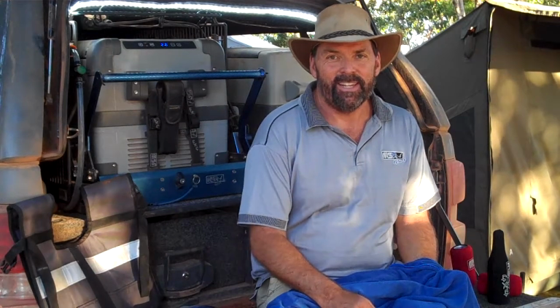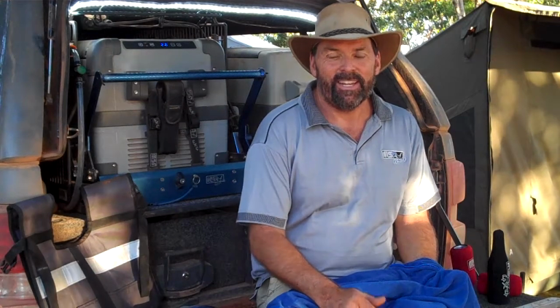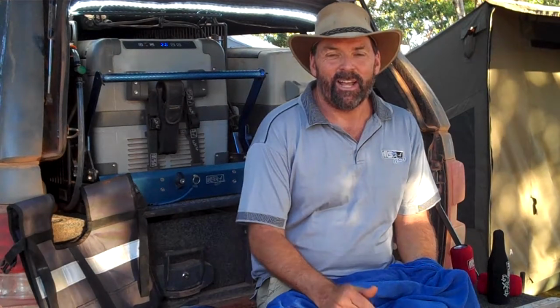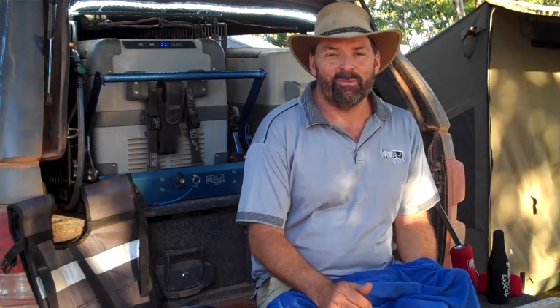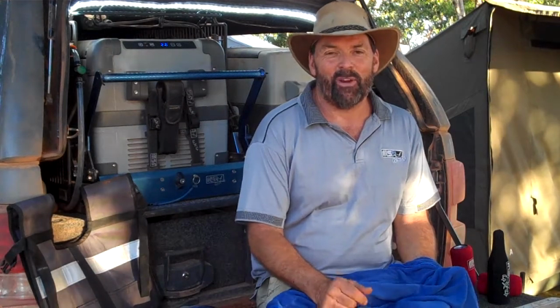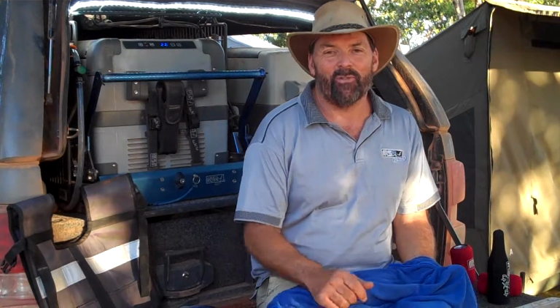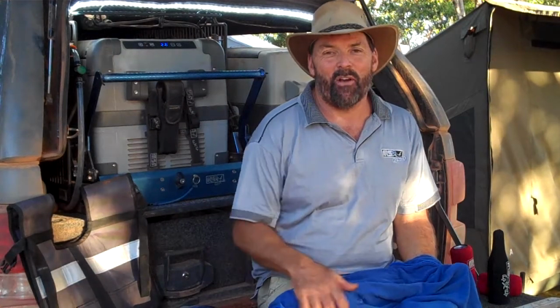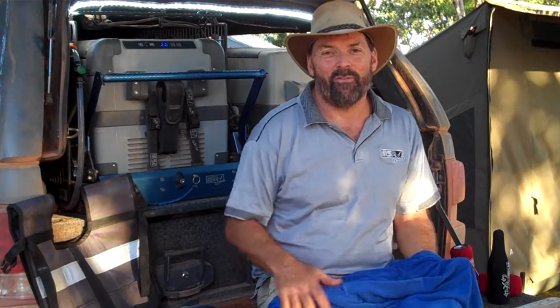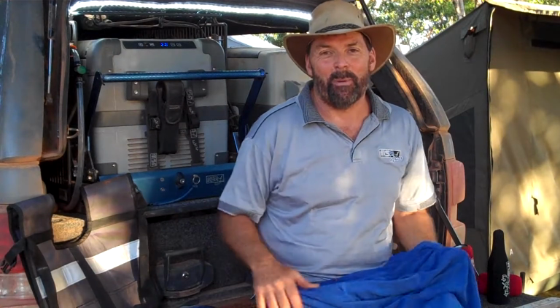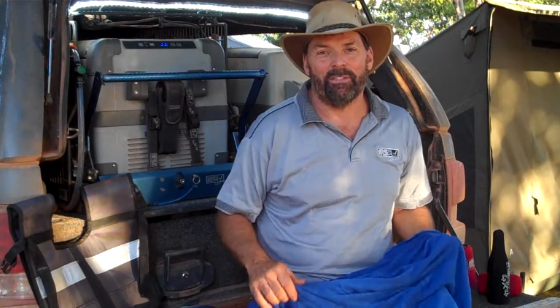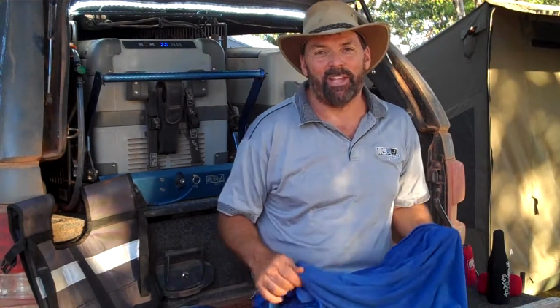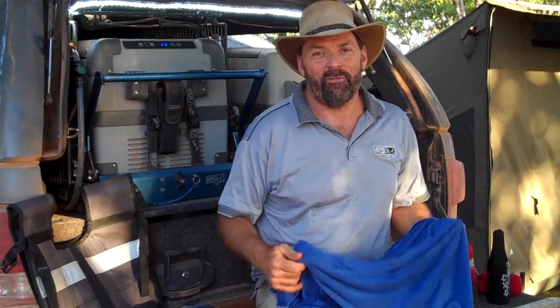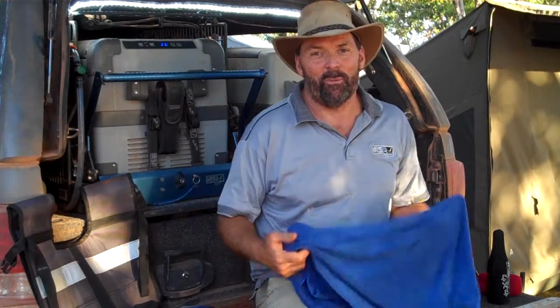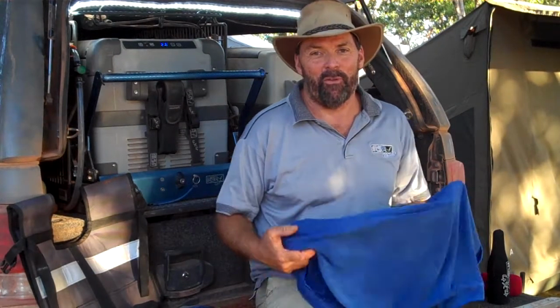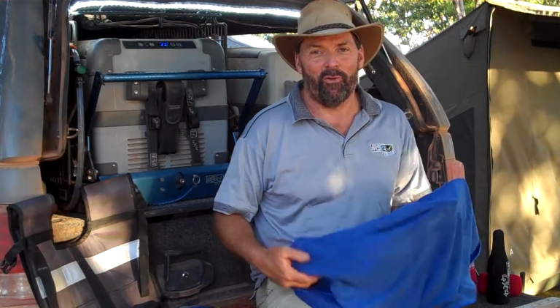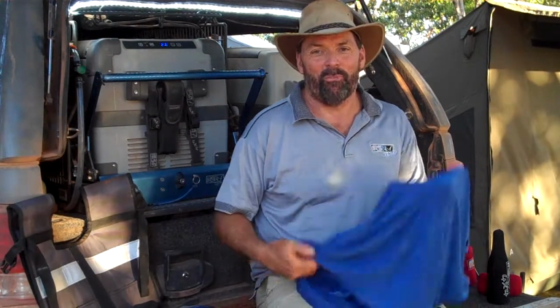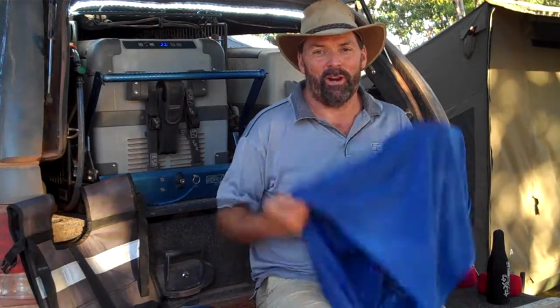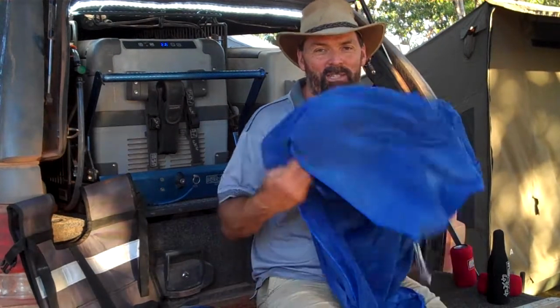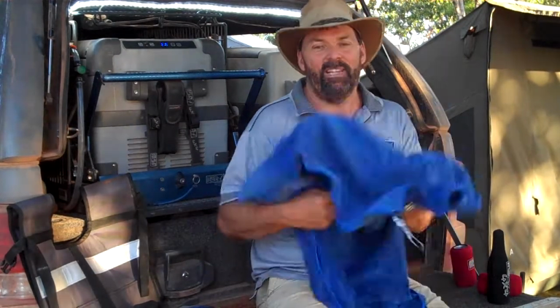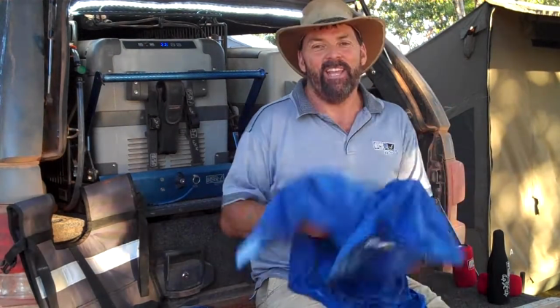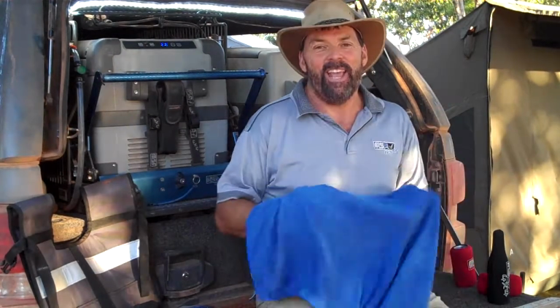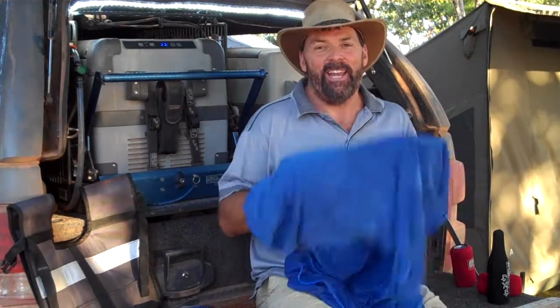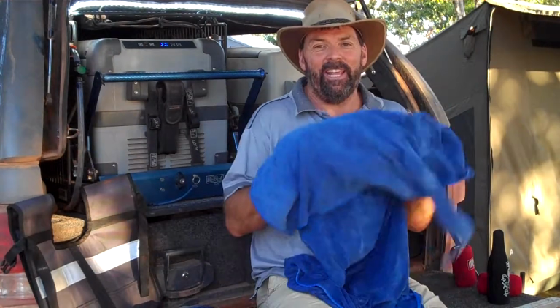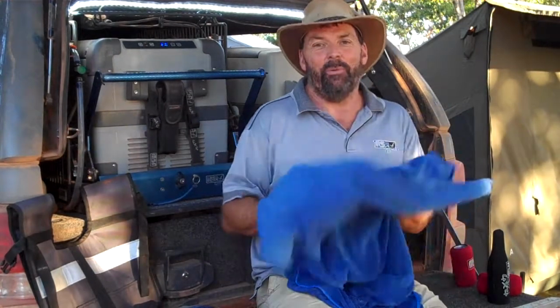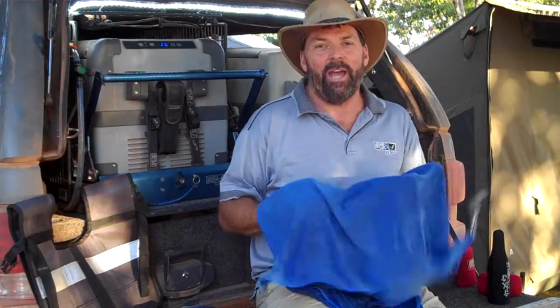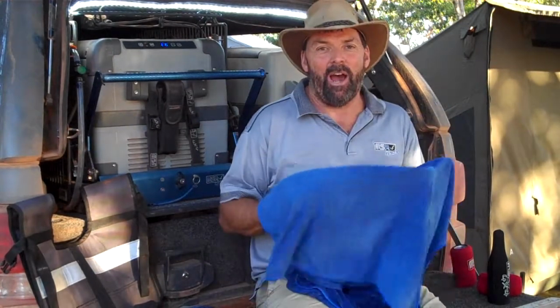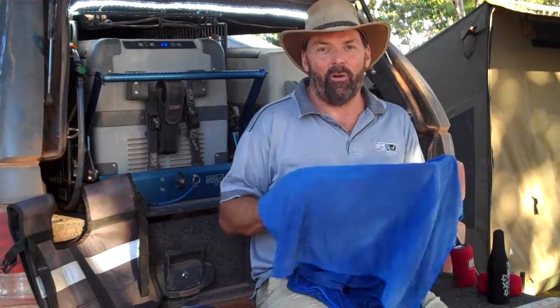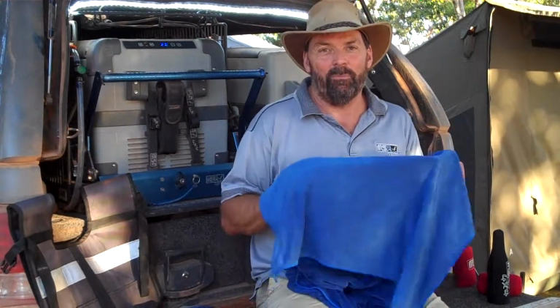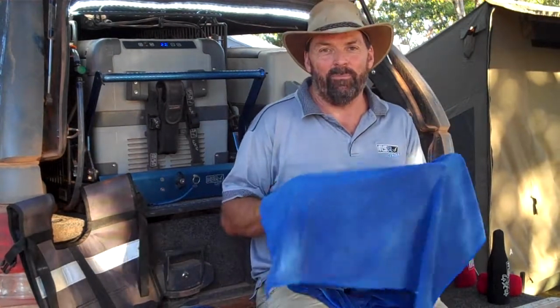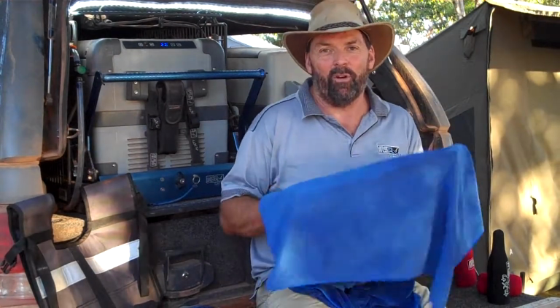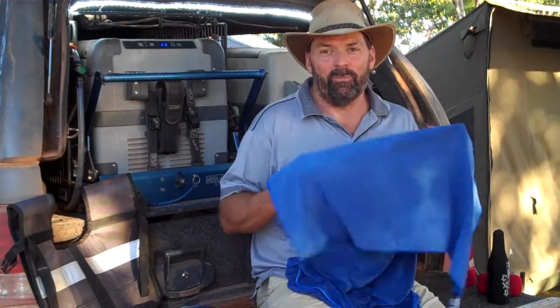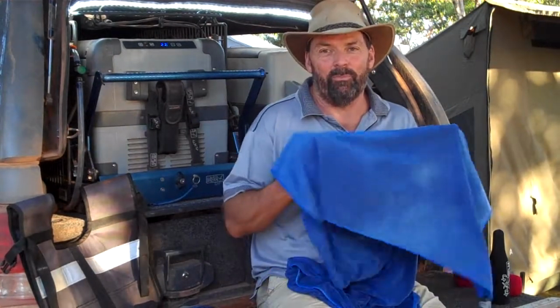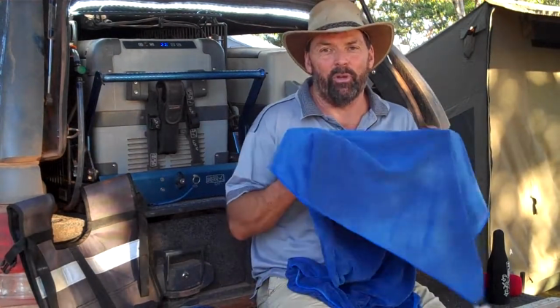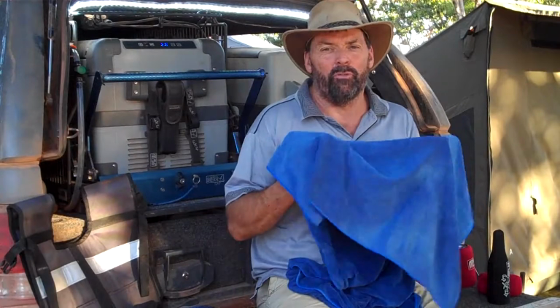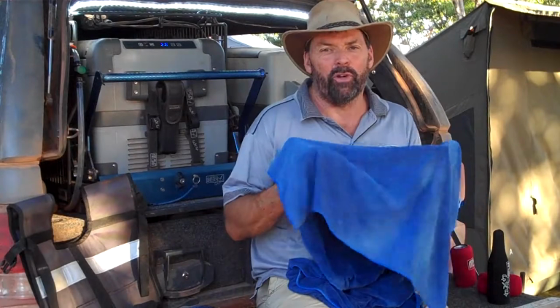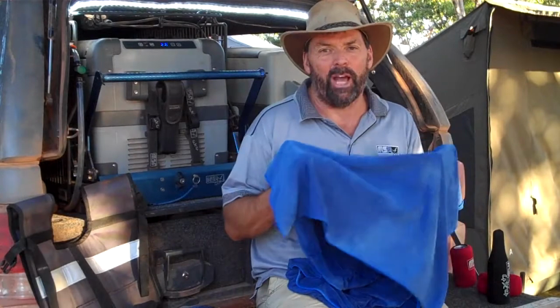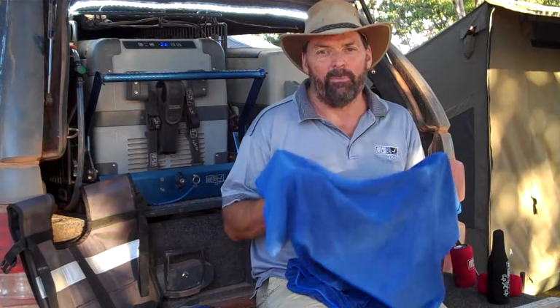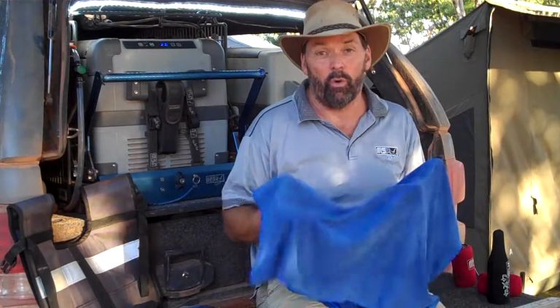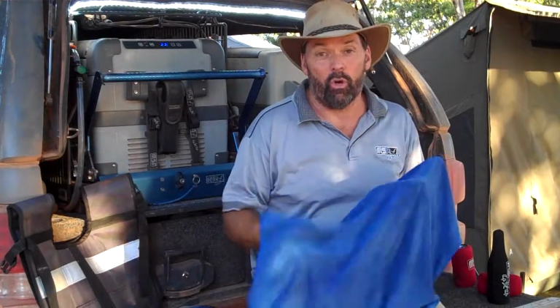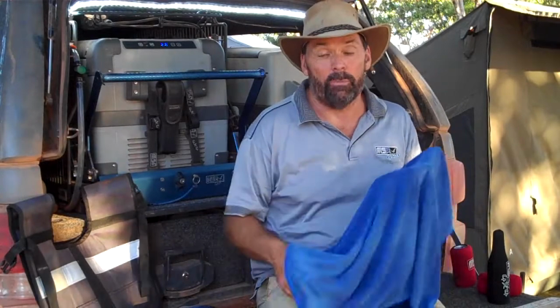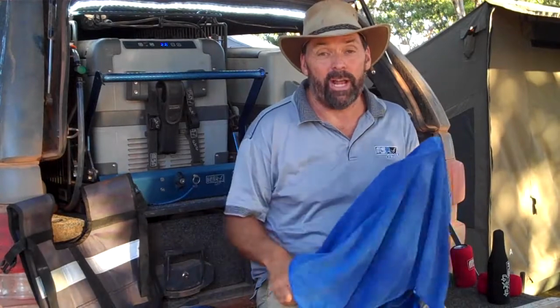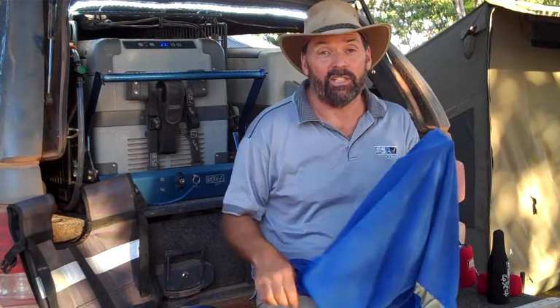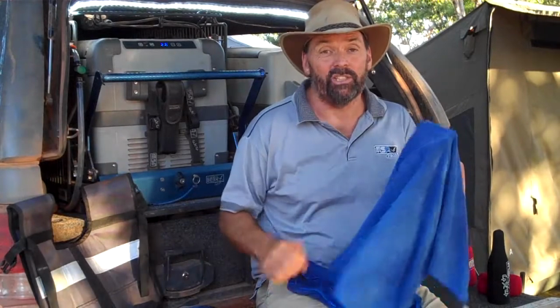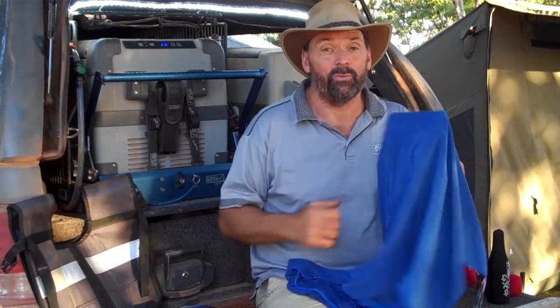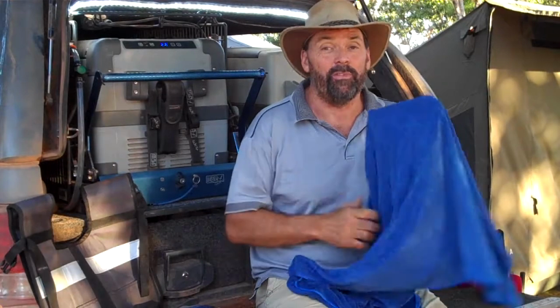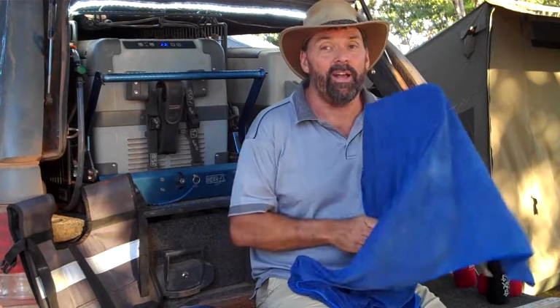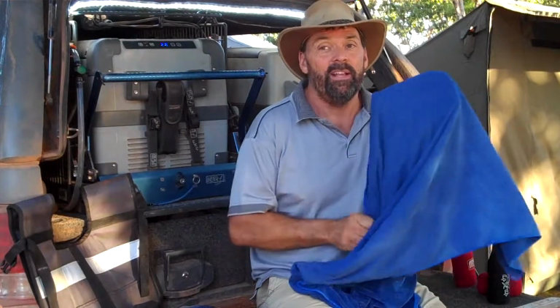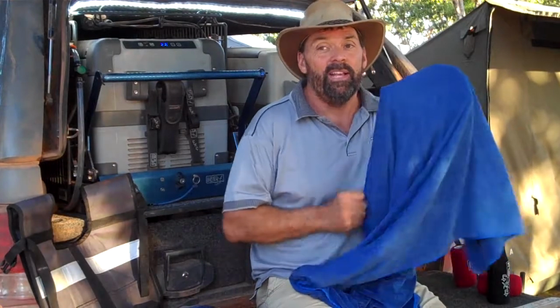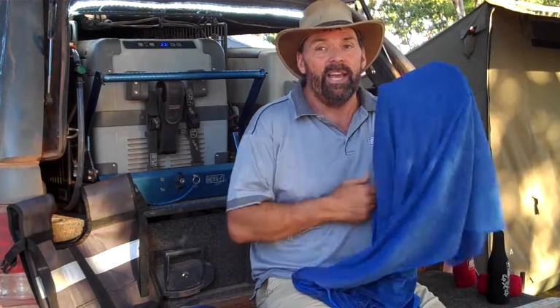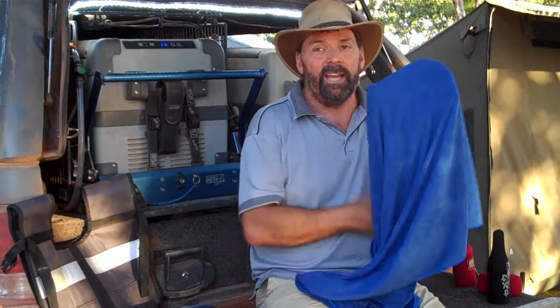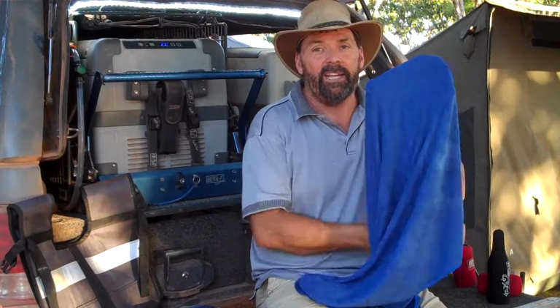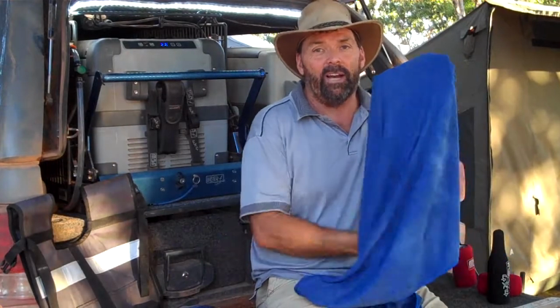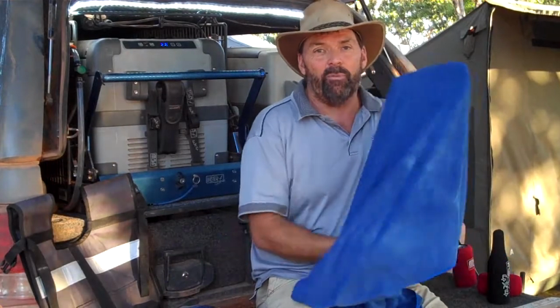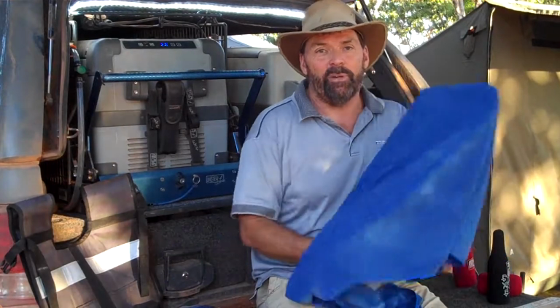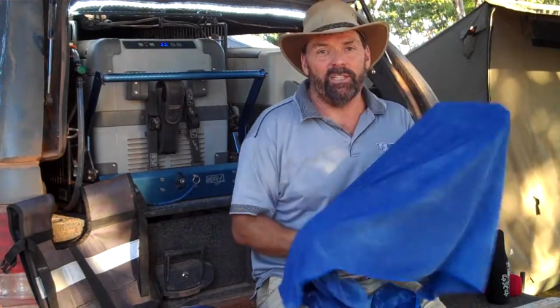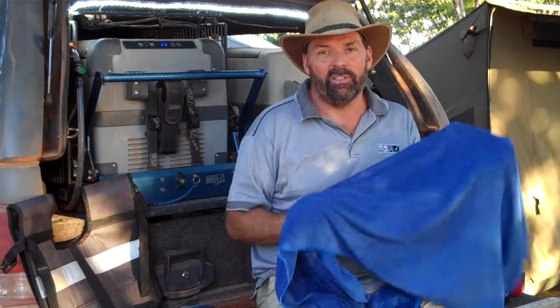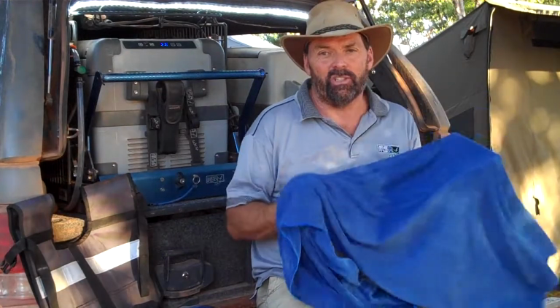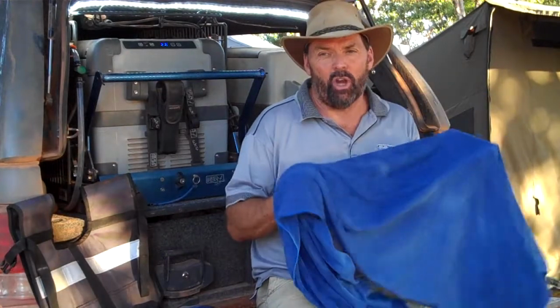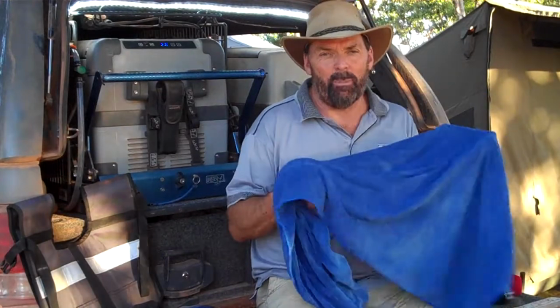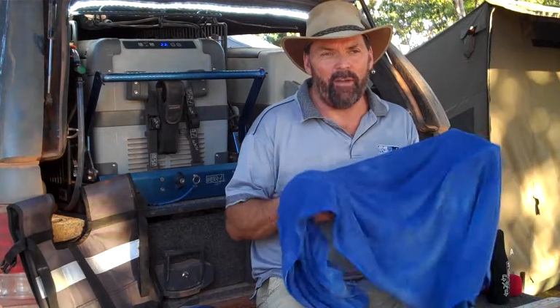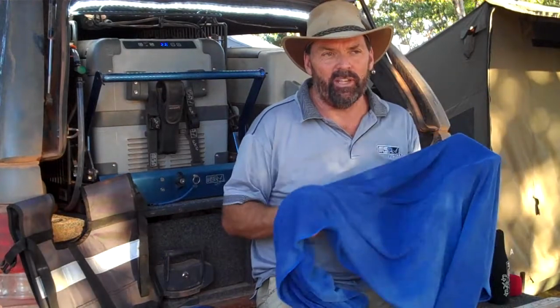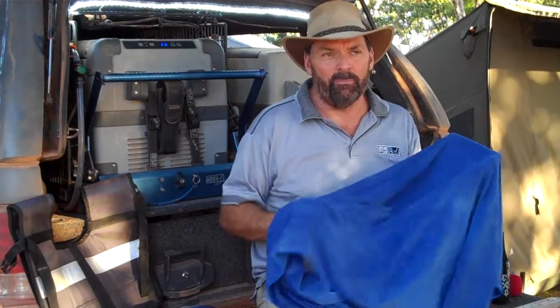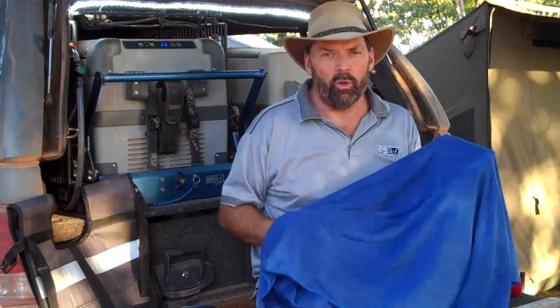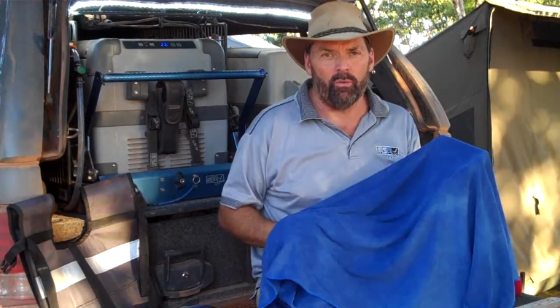G'day, I'm Trevor Ryan from MSA 4x4 Products. Here we are on beautiful Cape York at Archer's River, and we've been to the top having a ball.